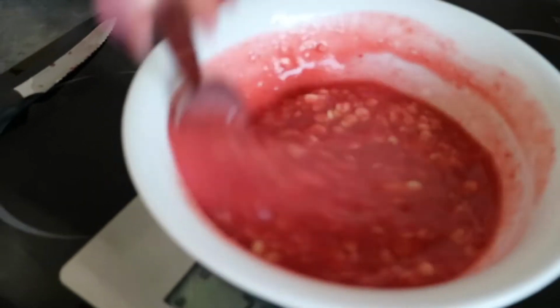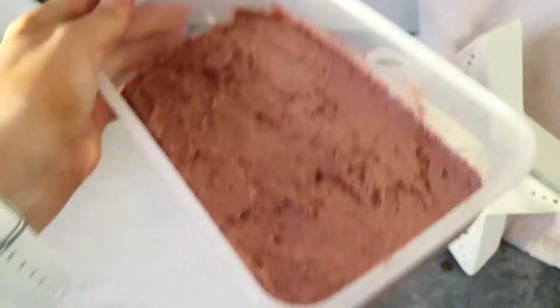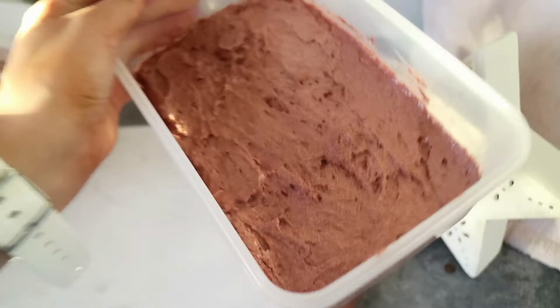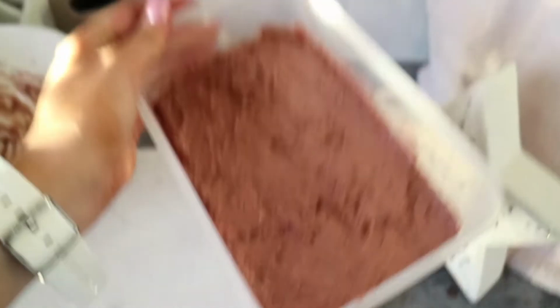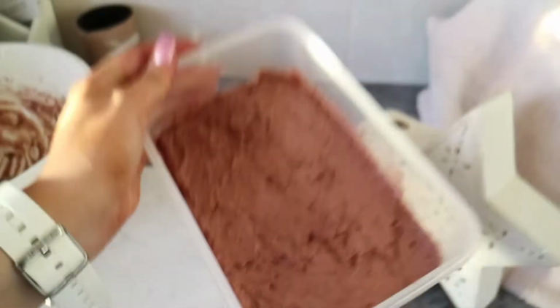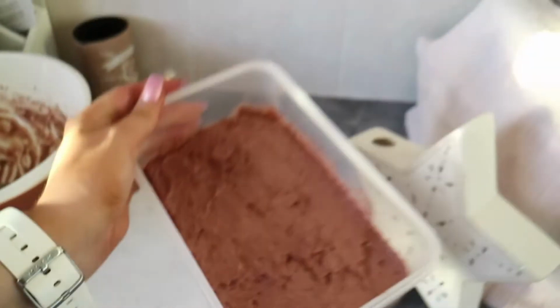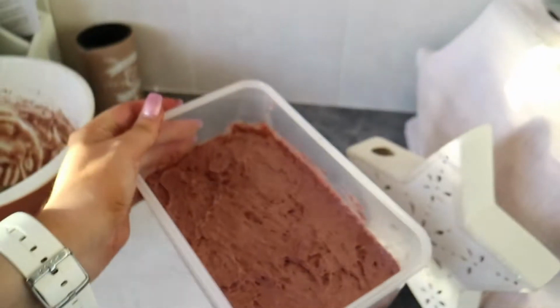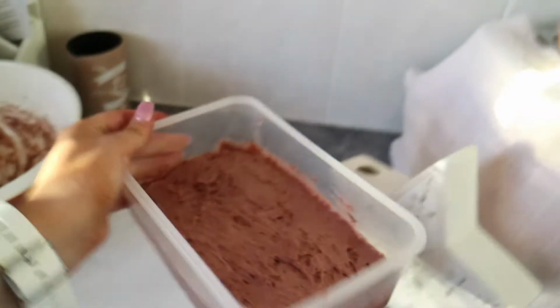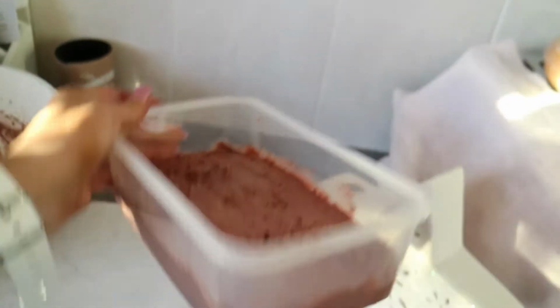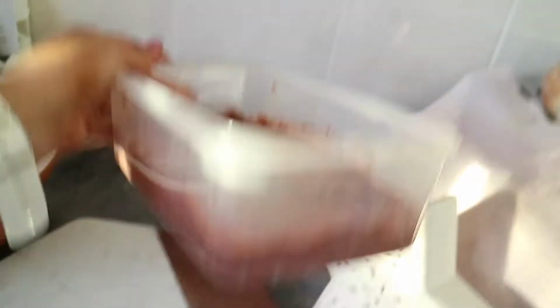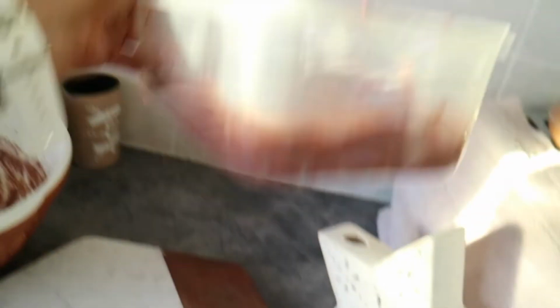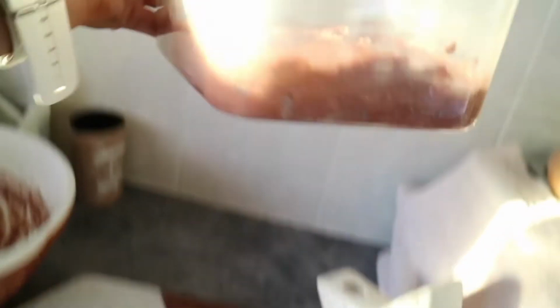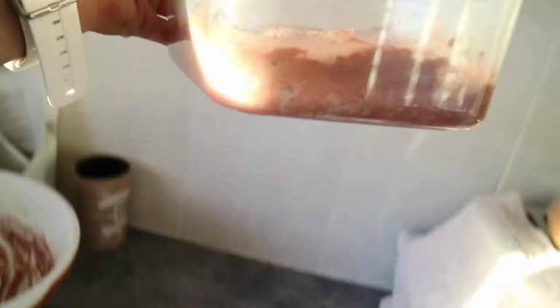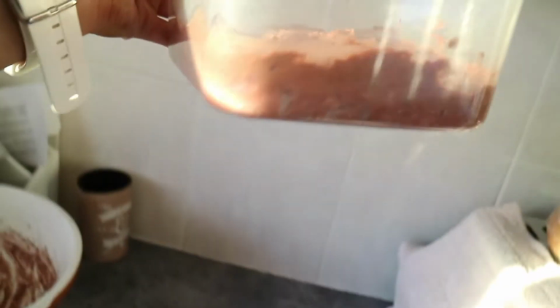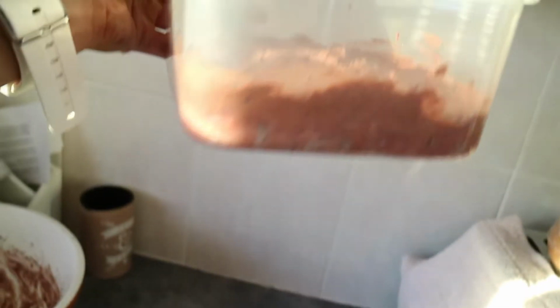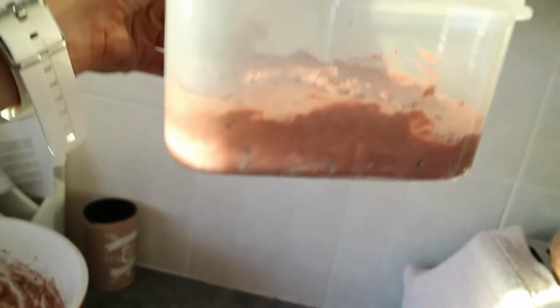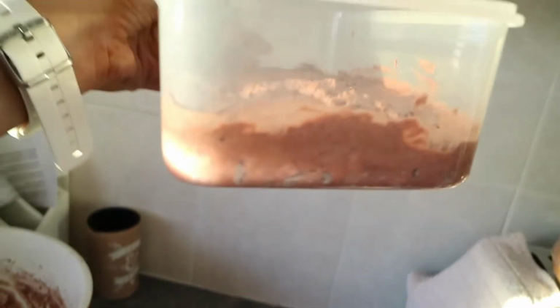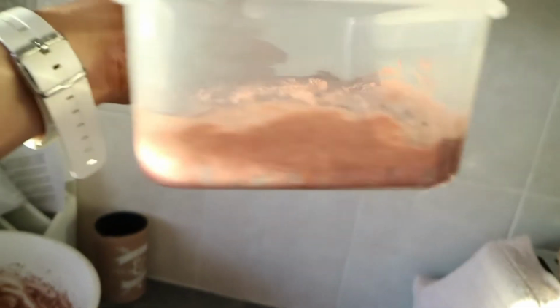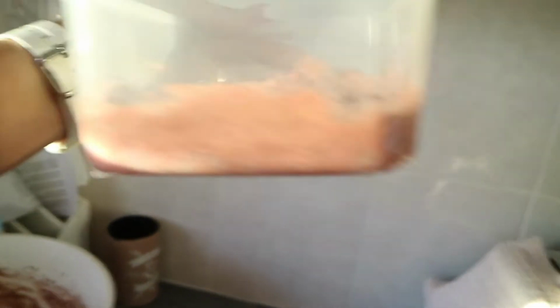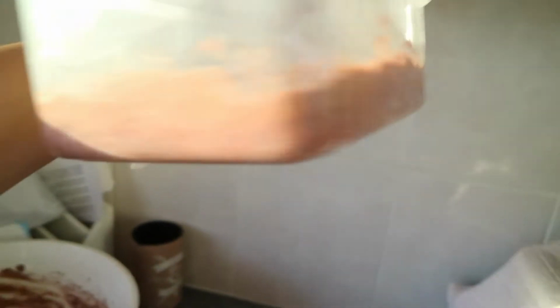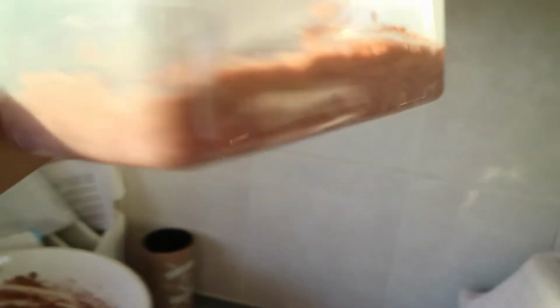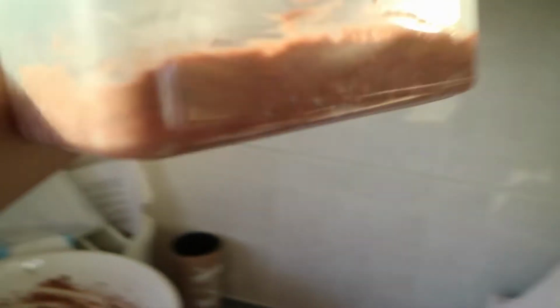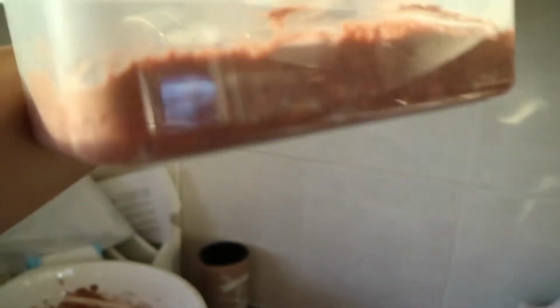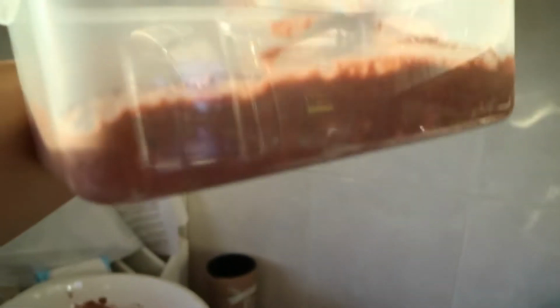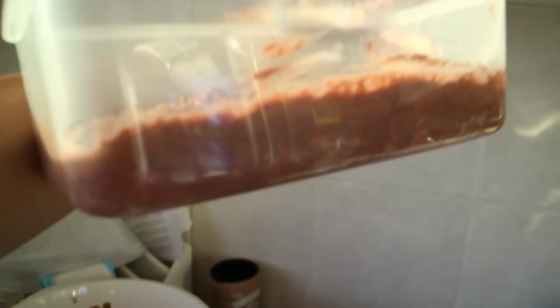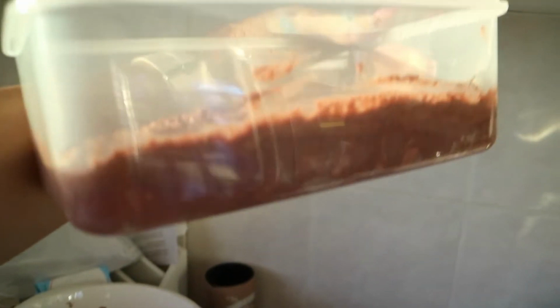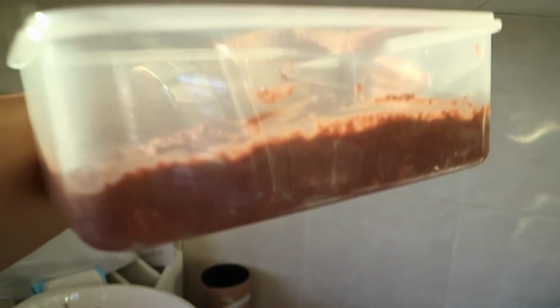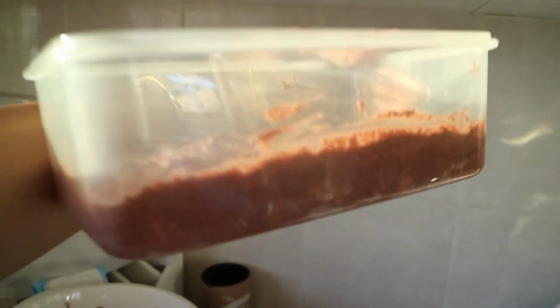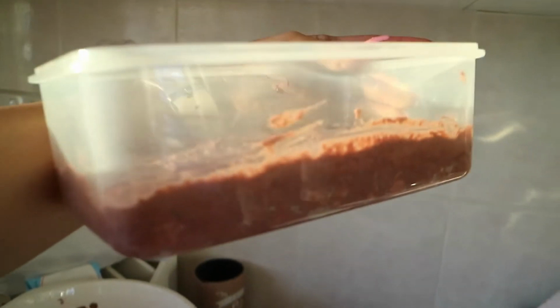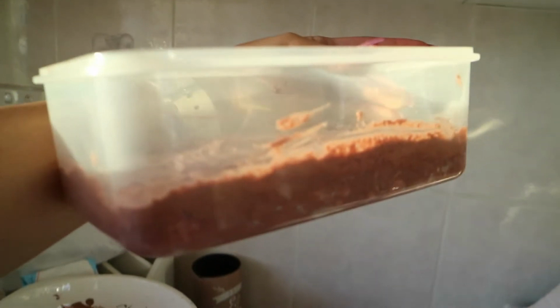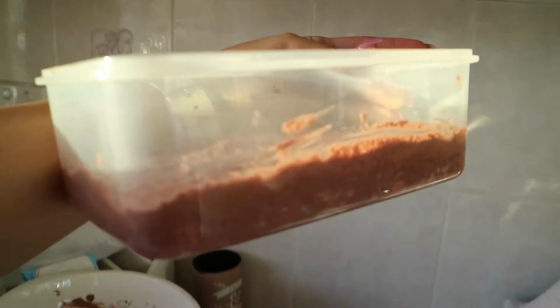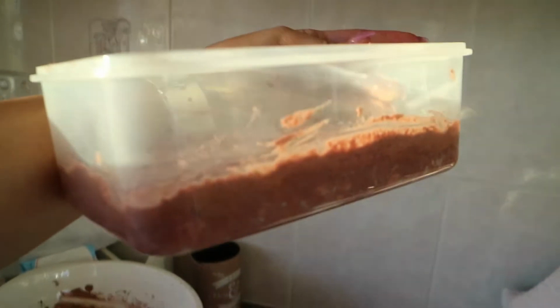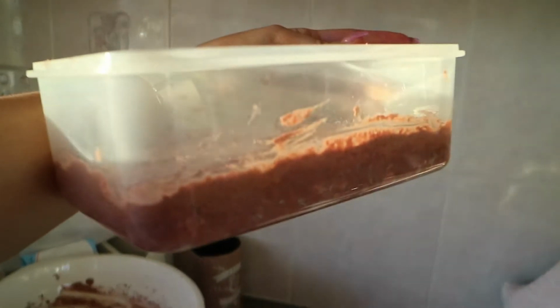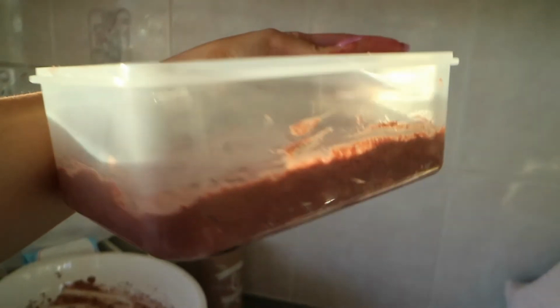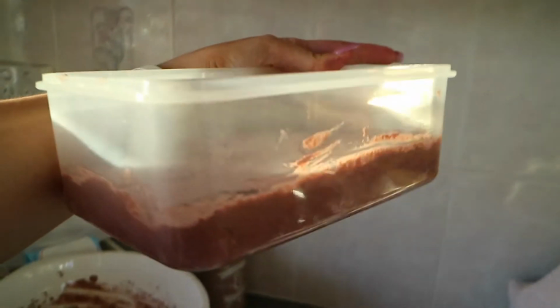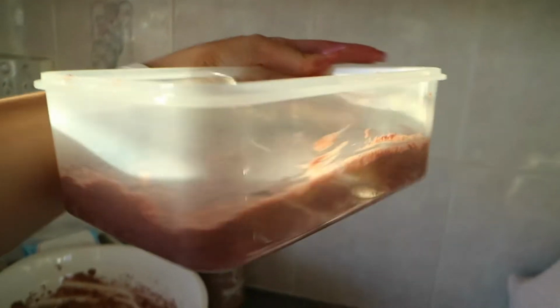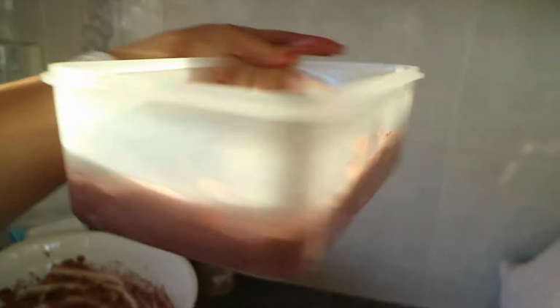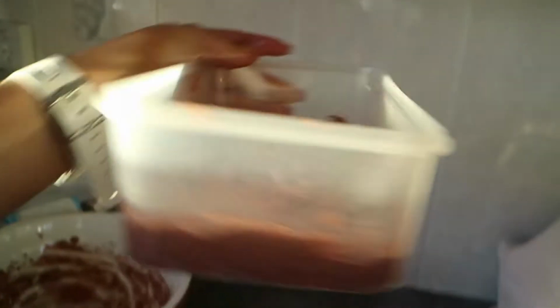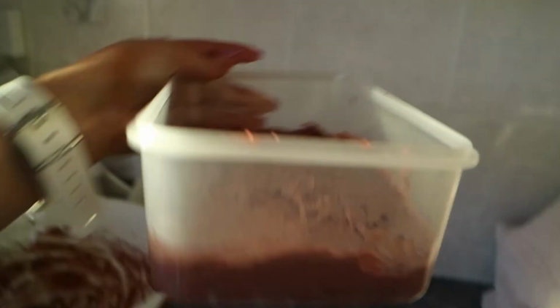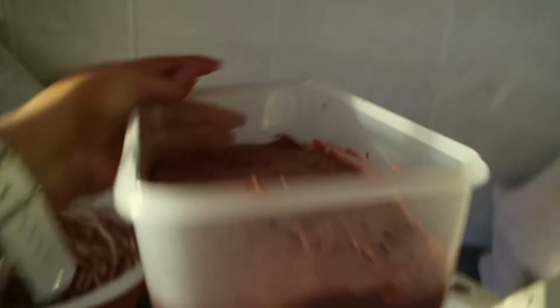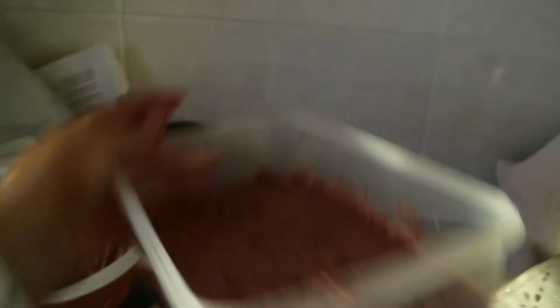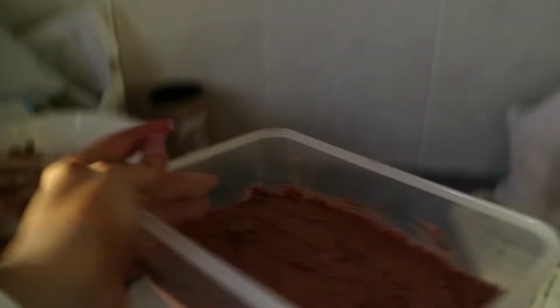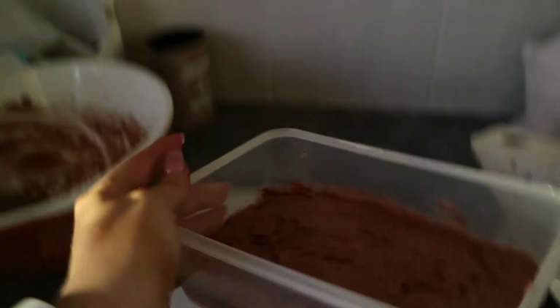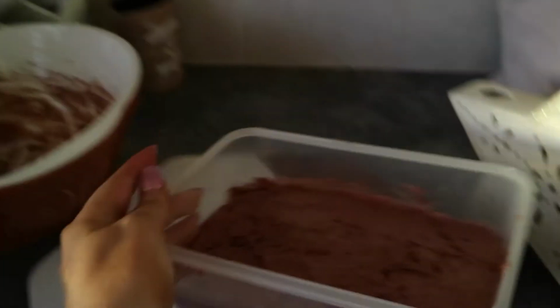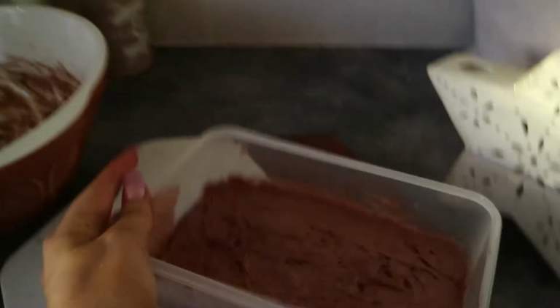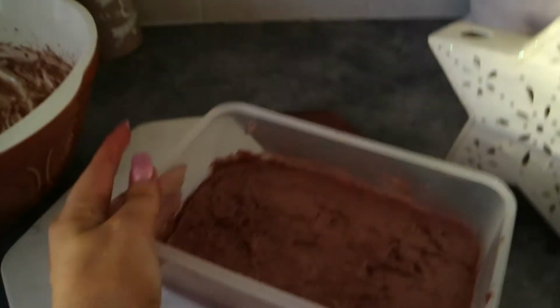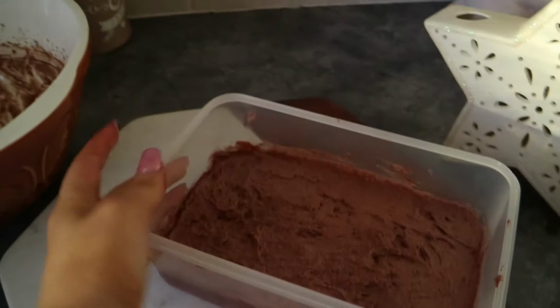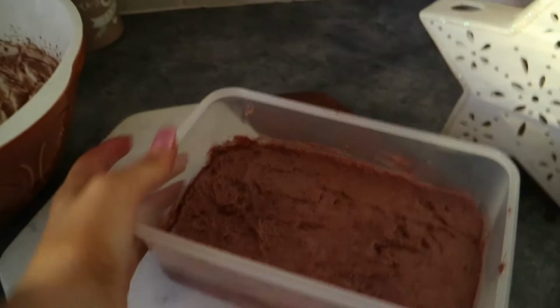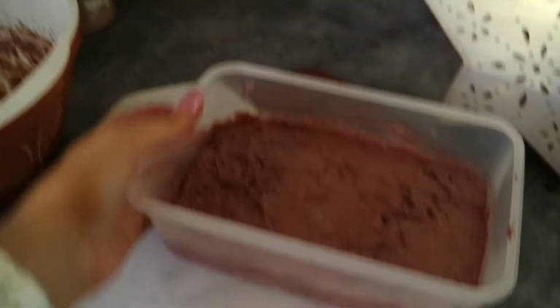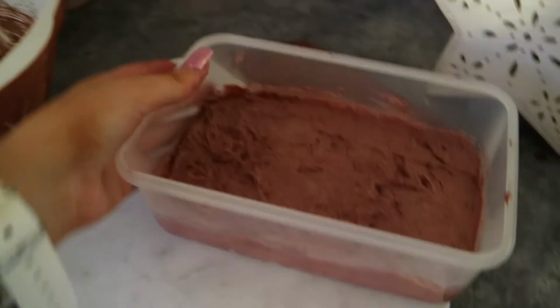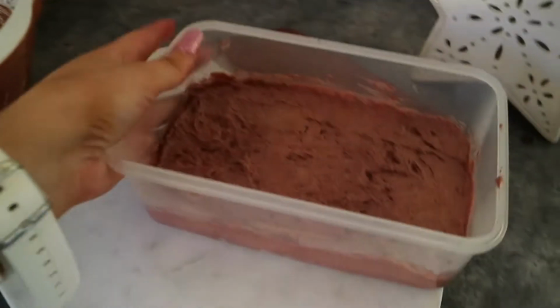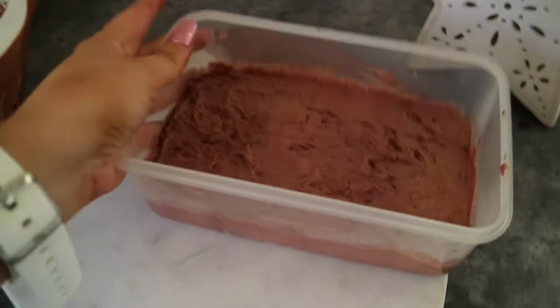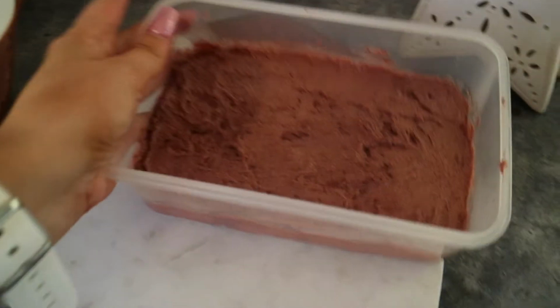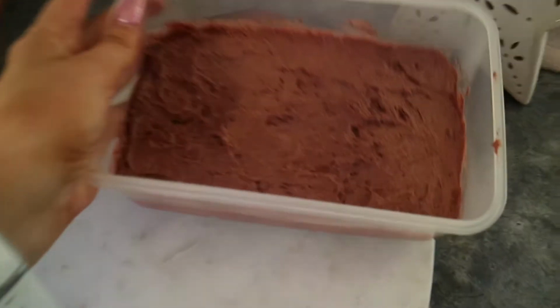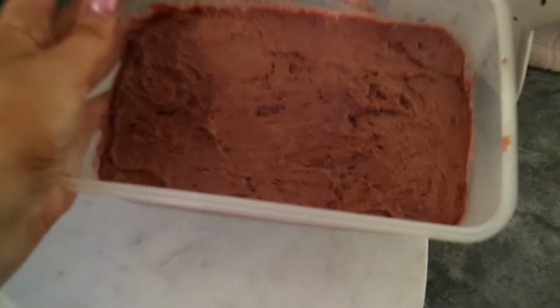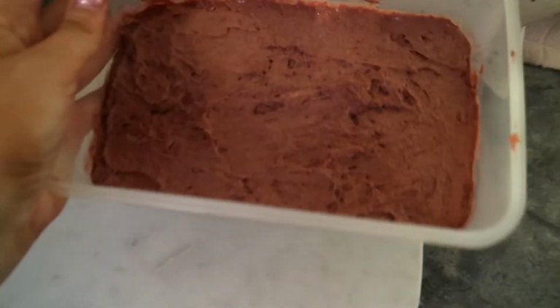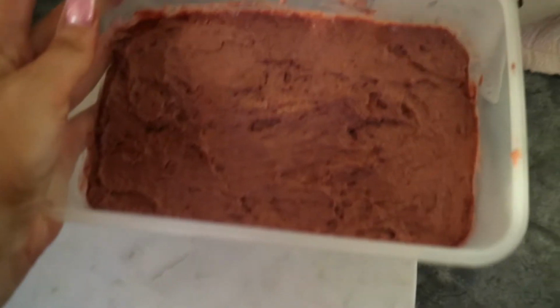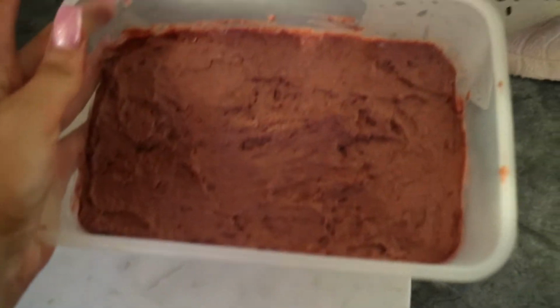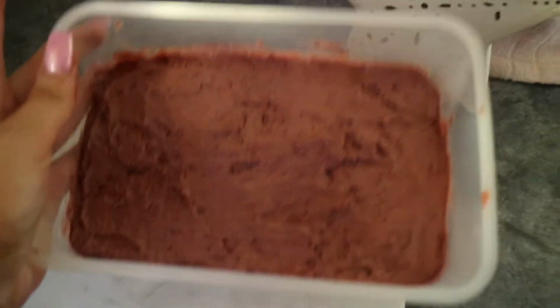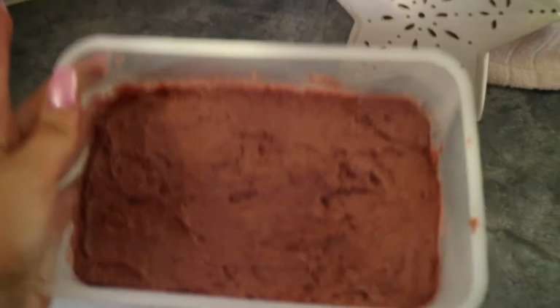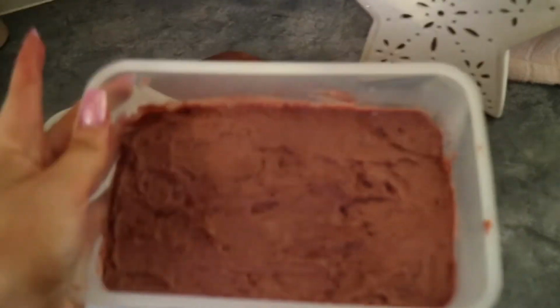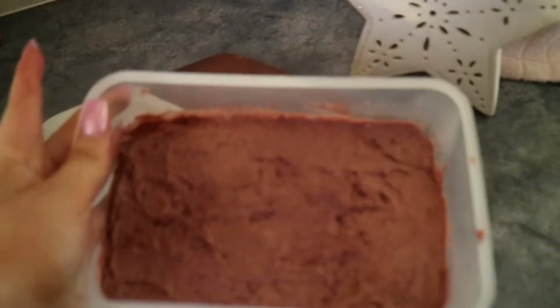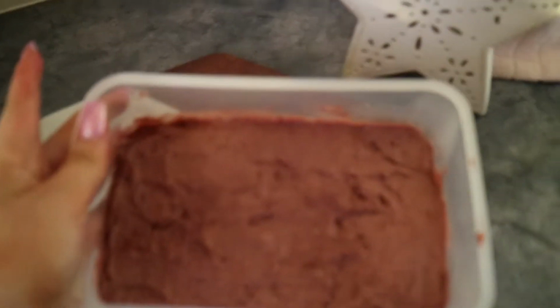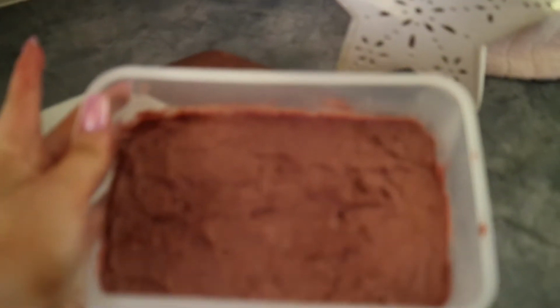That's it all done guys. So you can see we've got the two layers. I've got to pop it in the fridge to set.